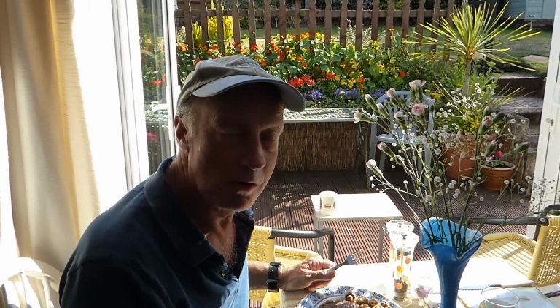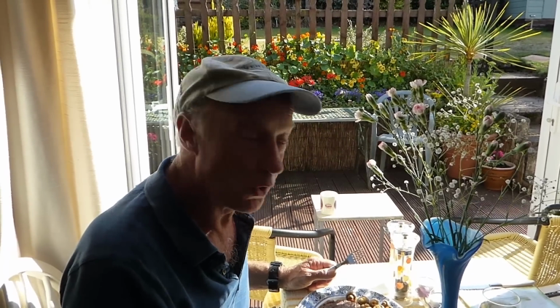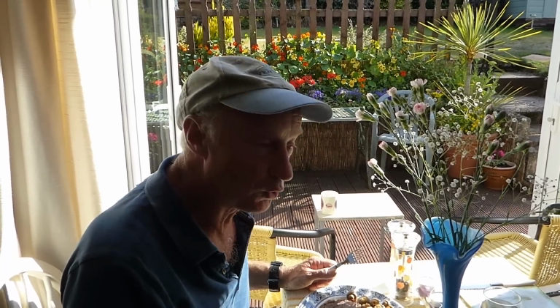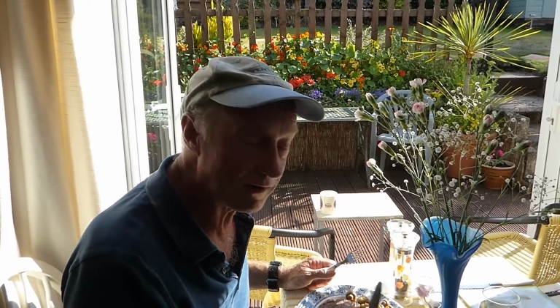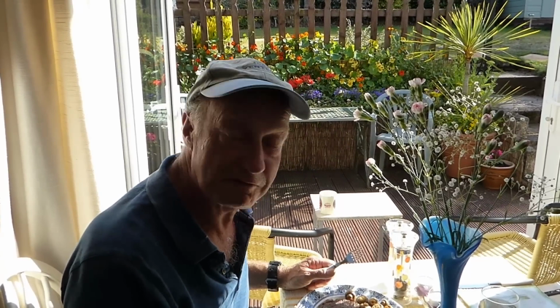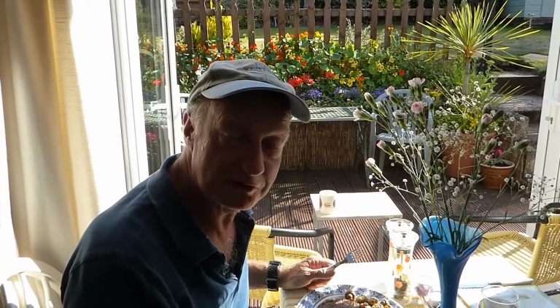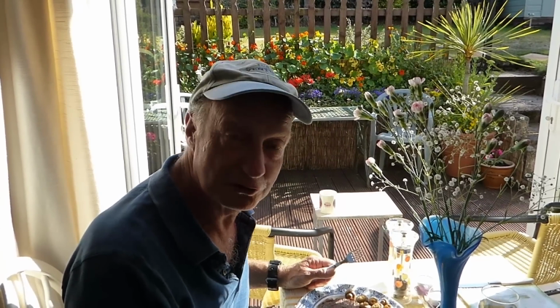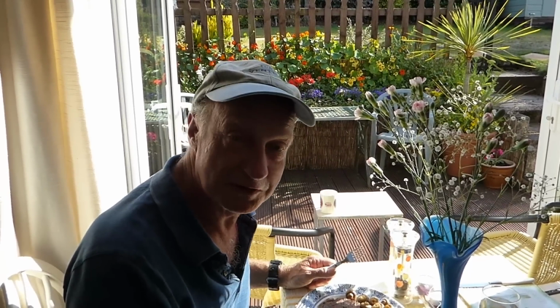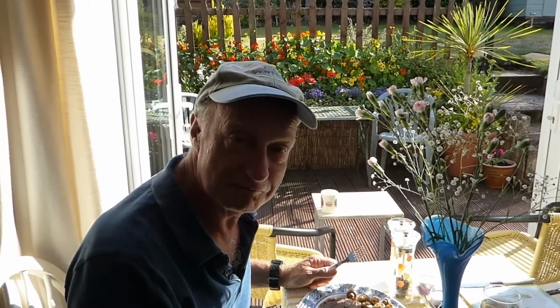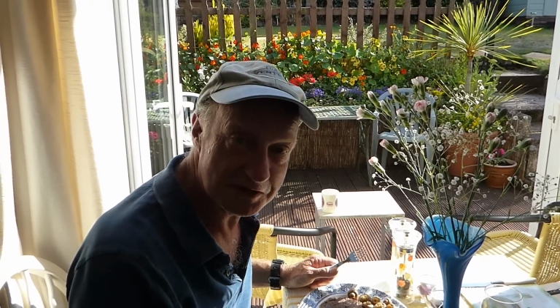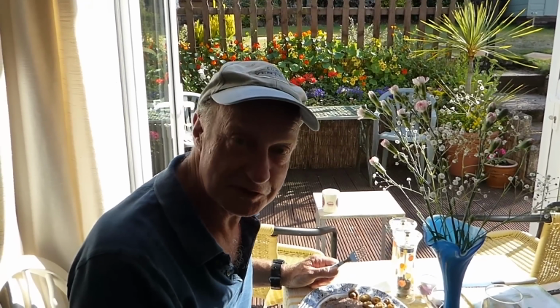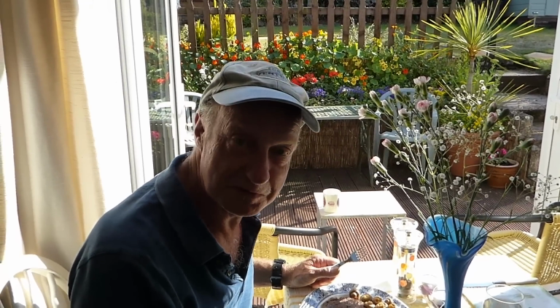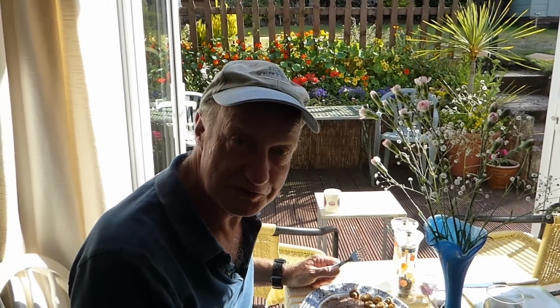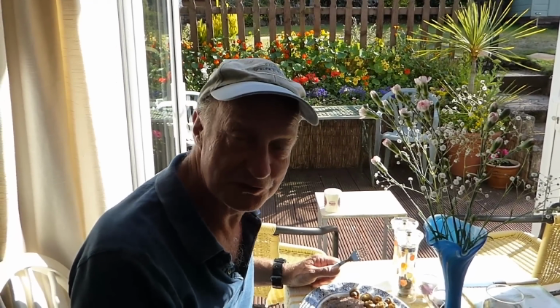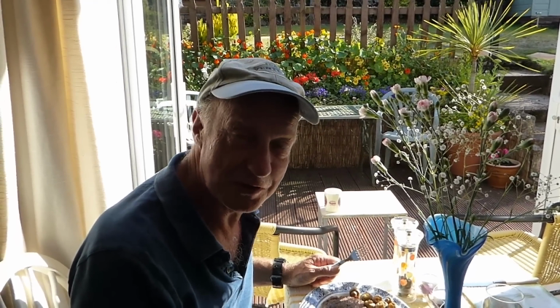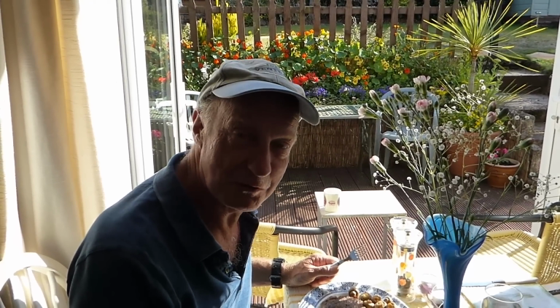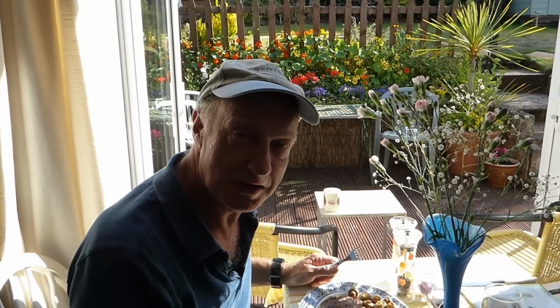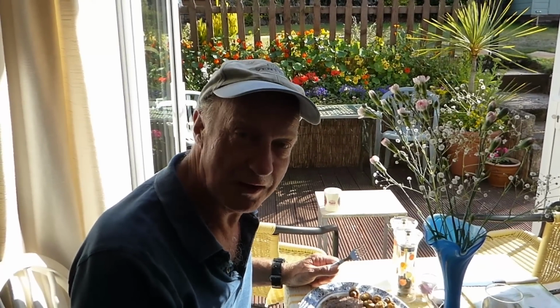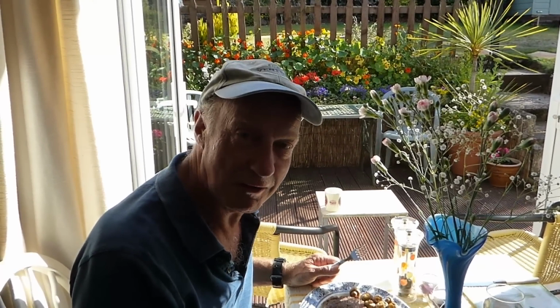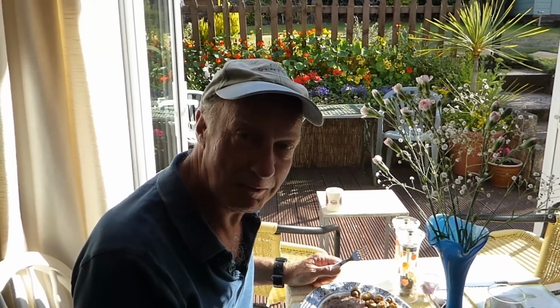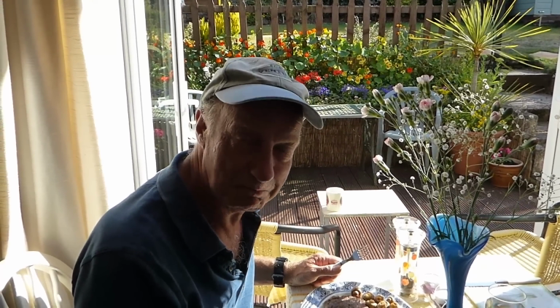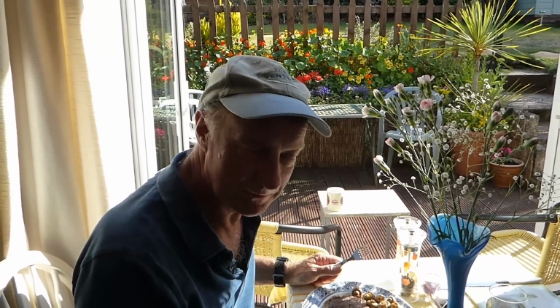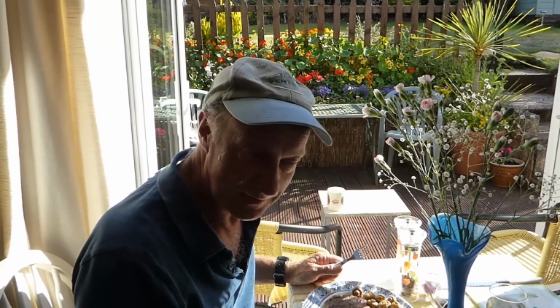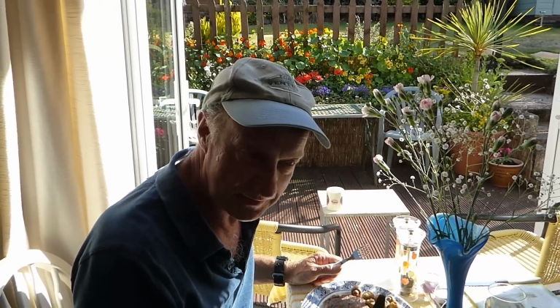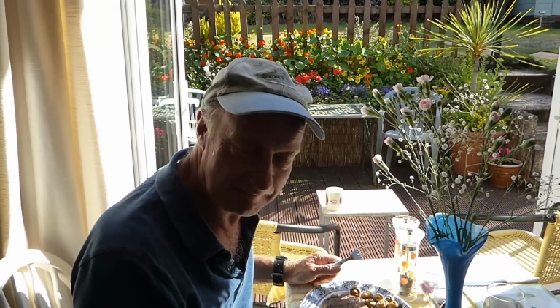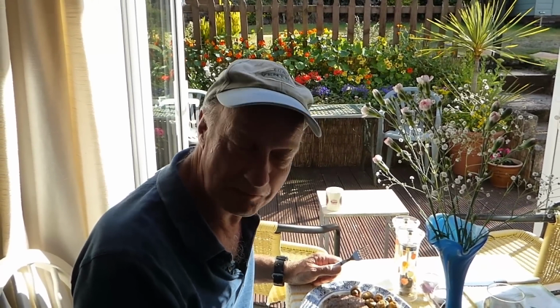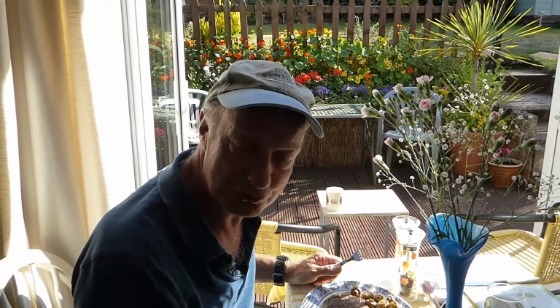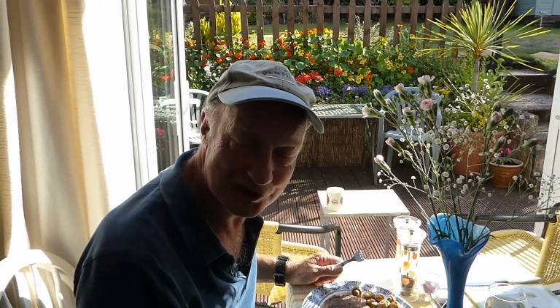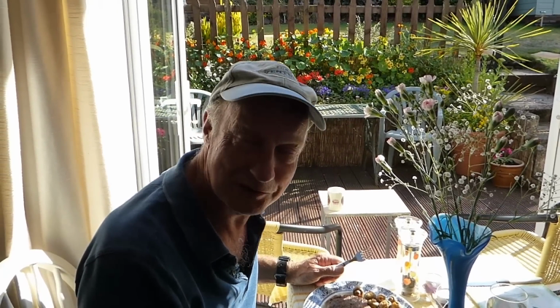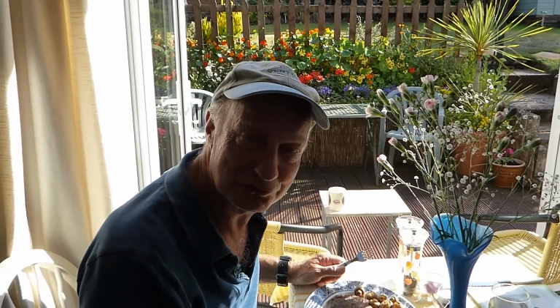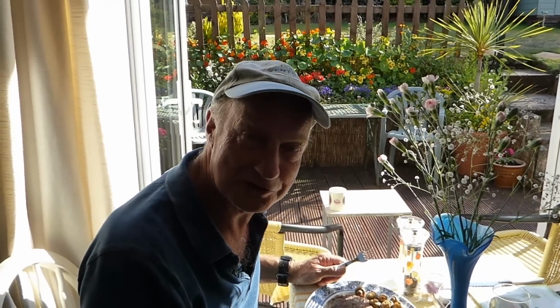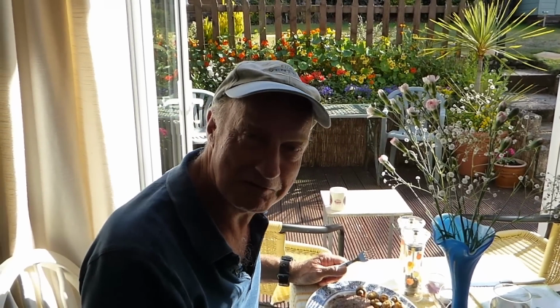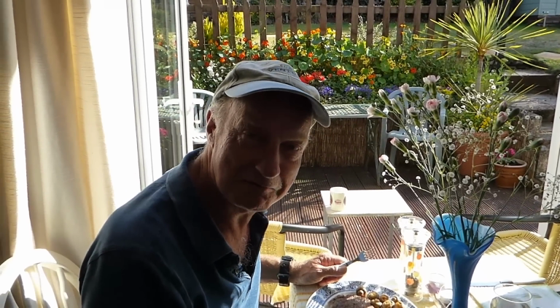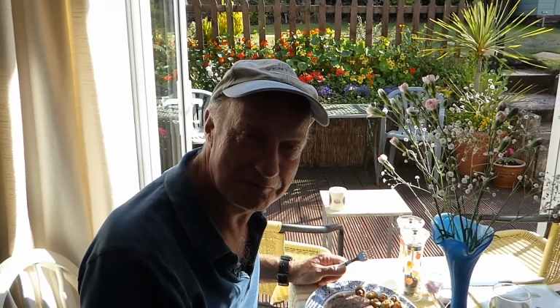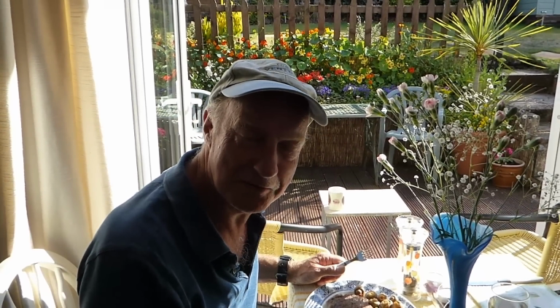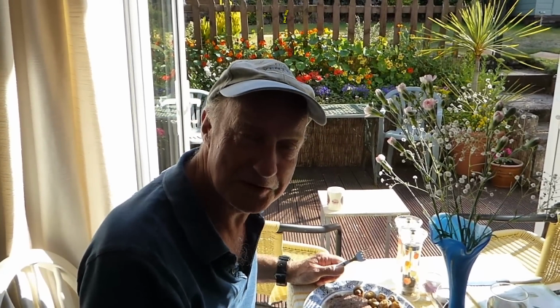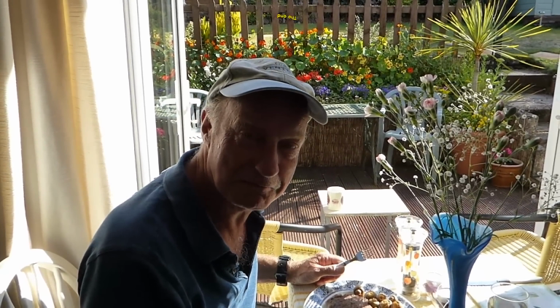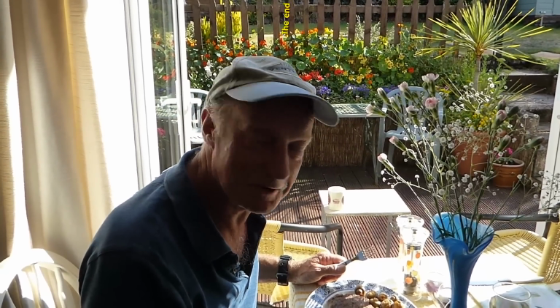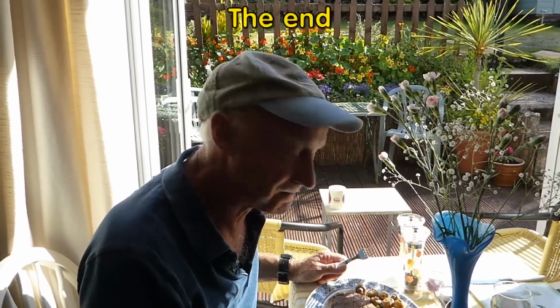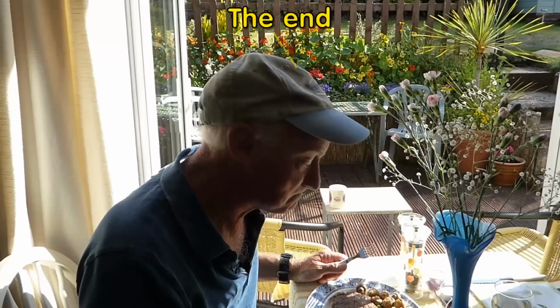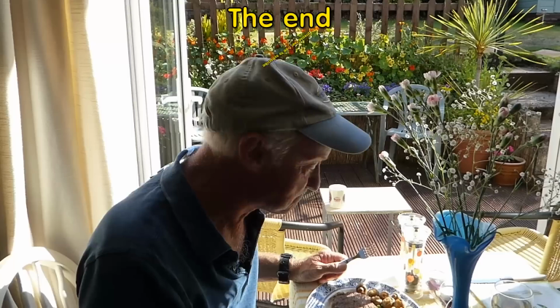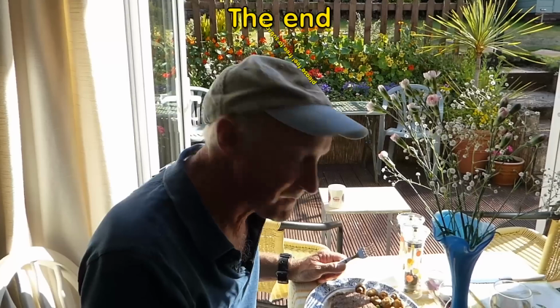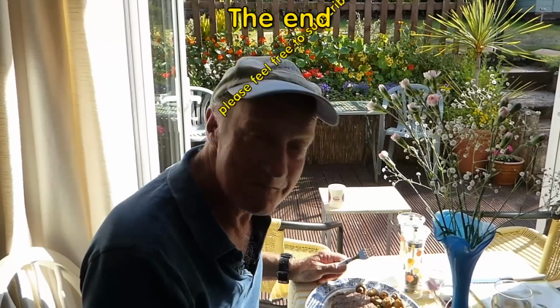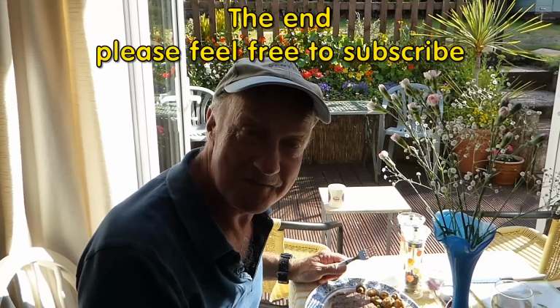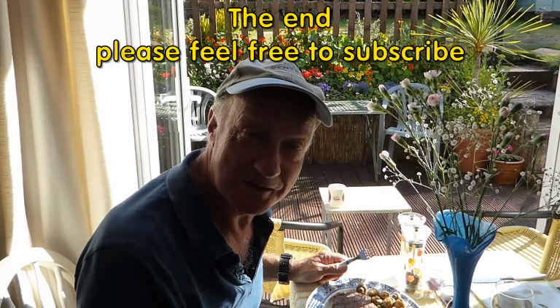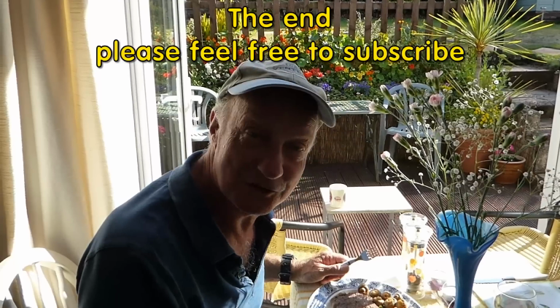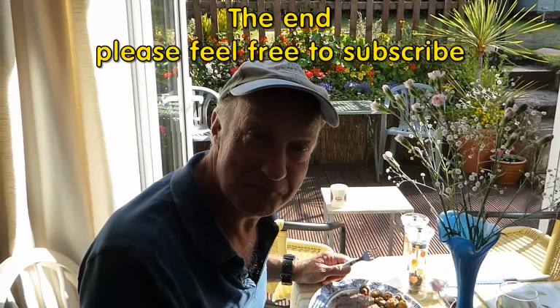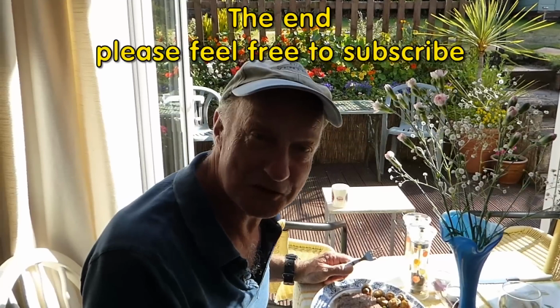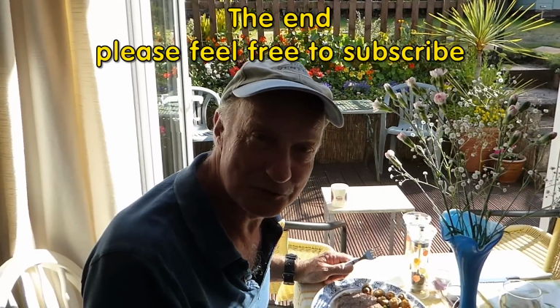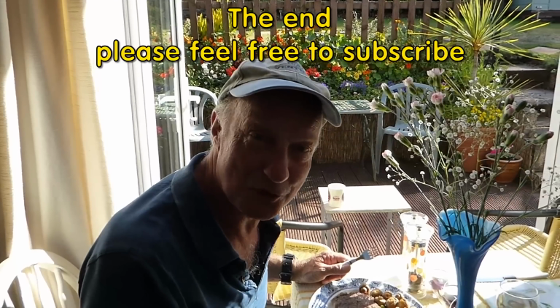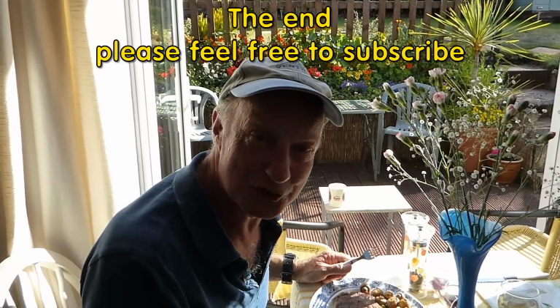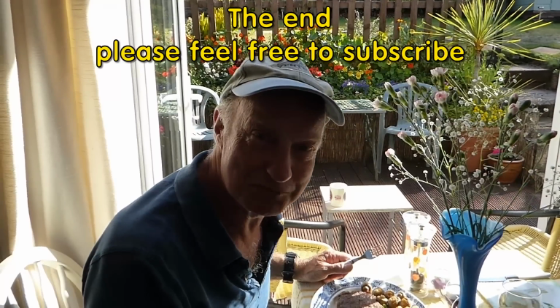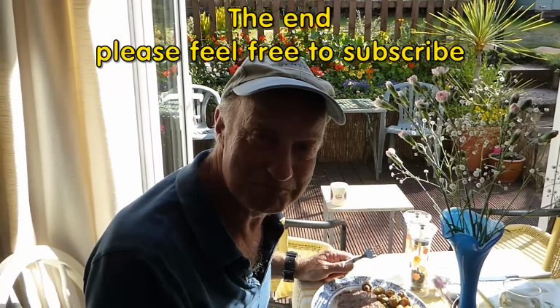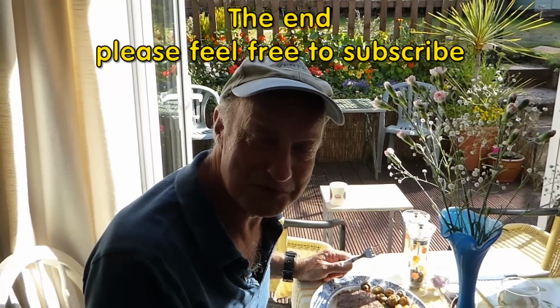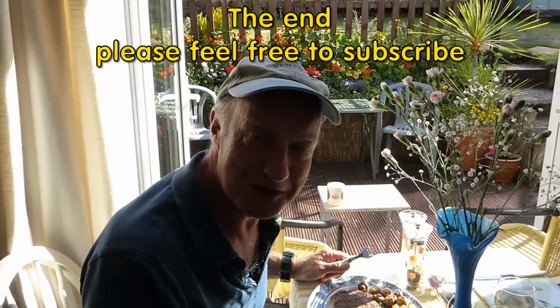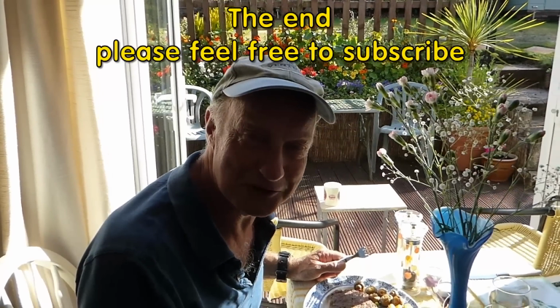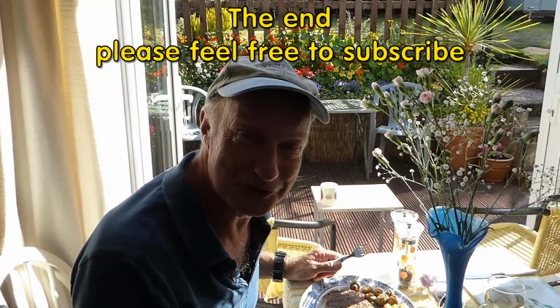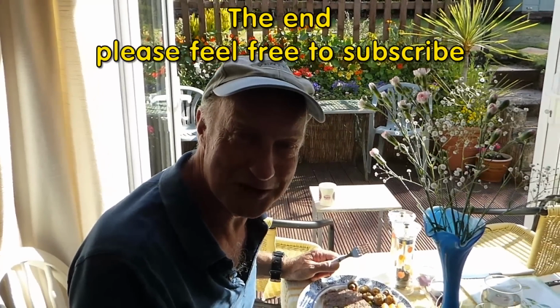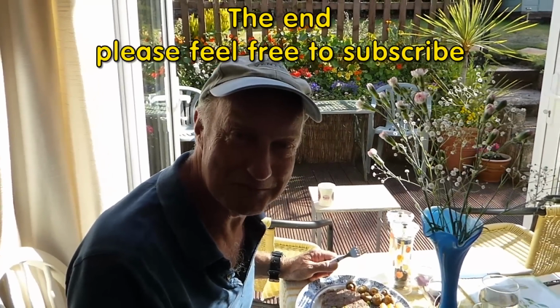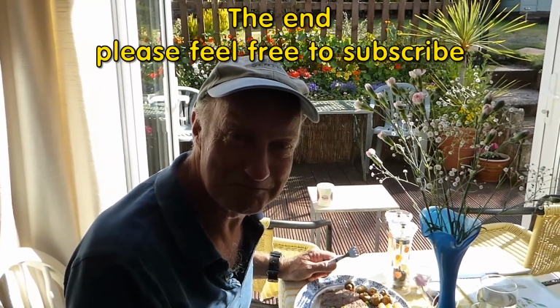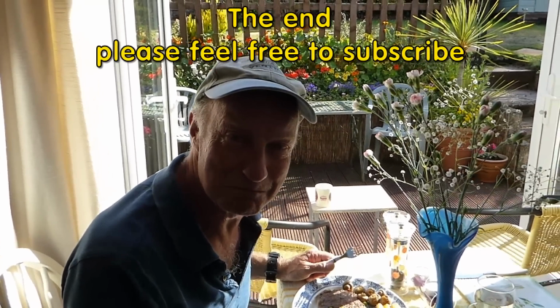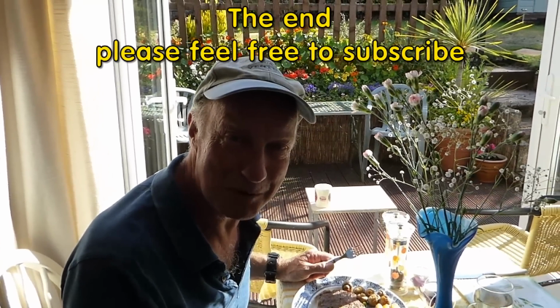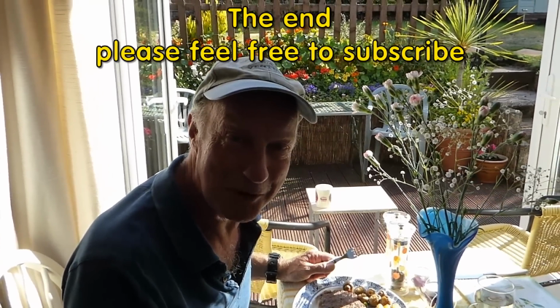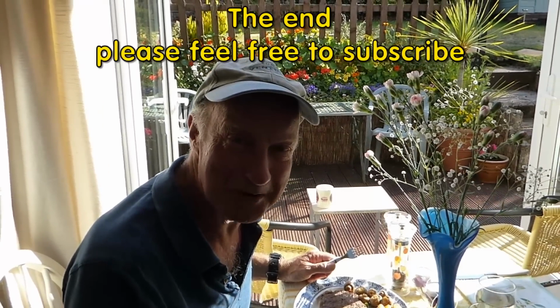All our other cooking recipes, you know where they are, and our old channel, Derriton33. Thanks very much for watching. Catch you again. Bye-bye.